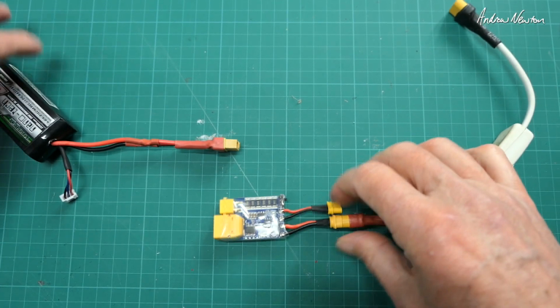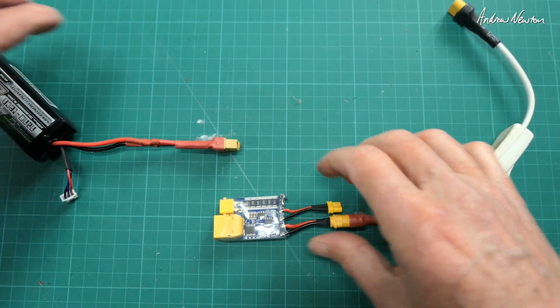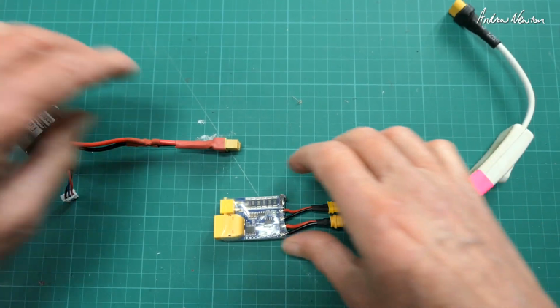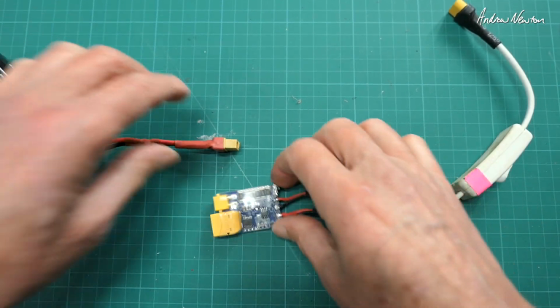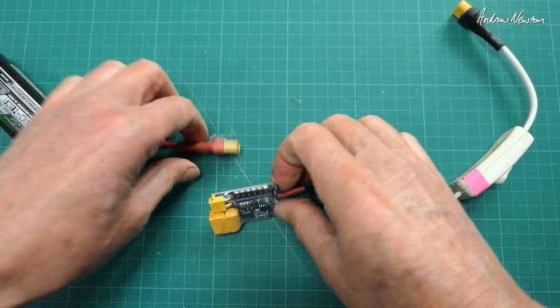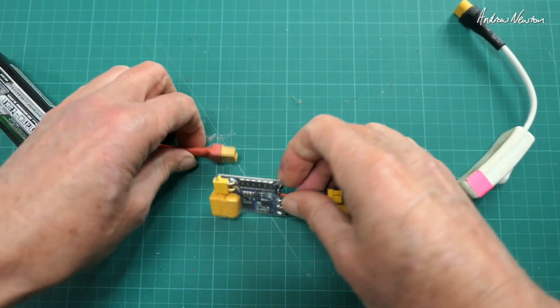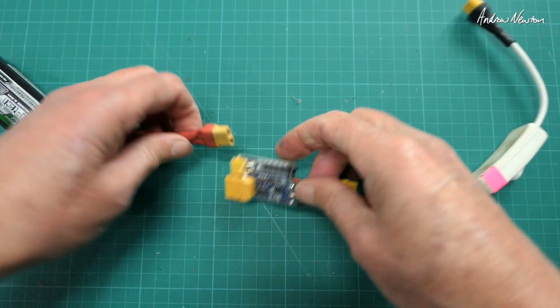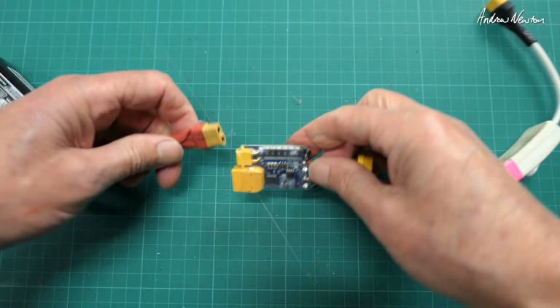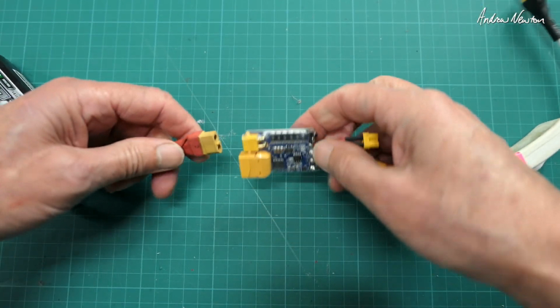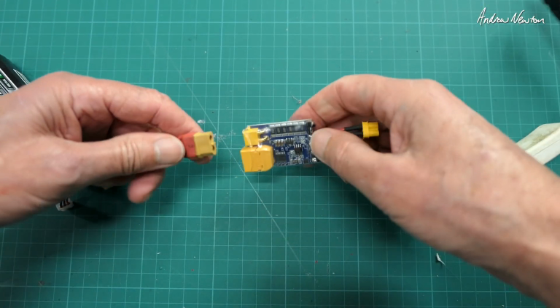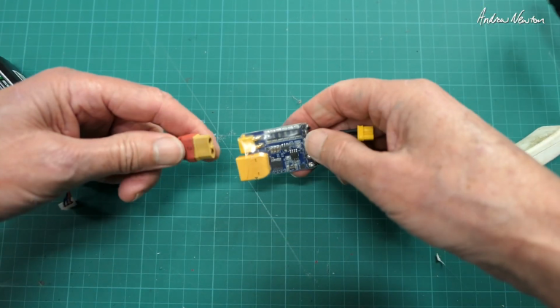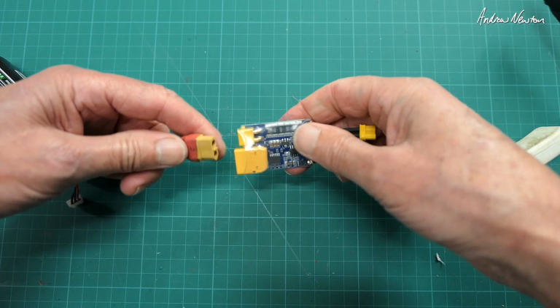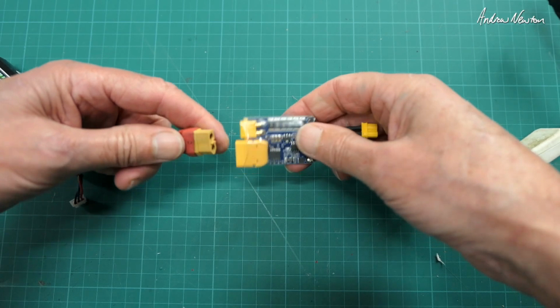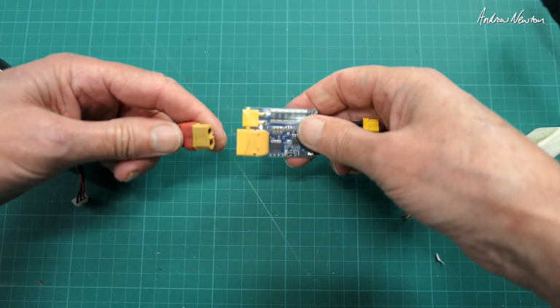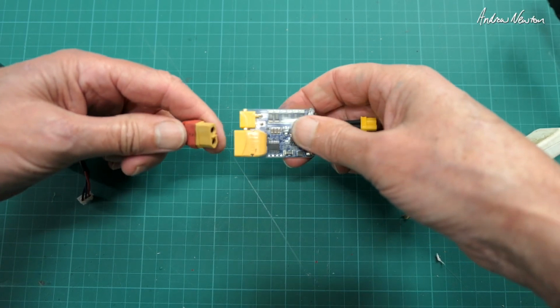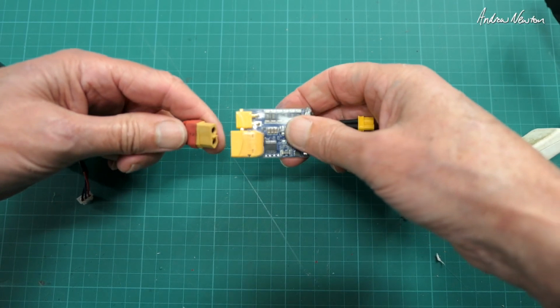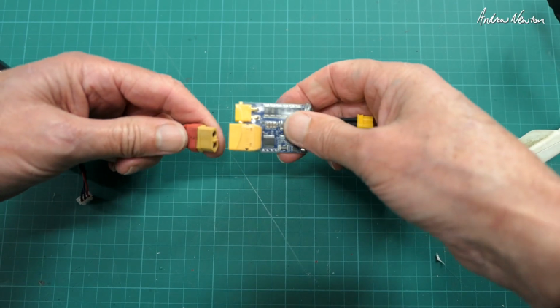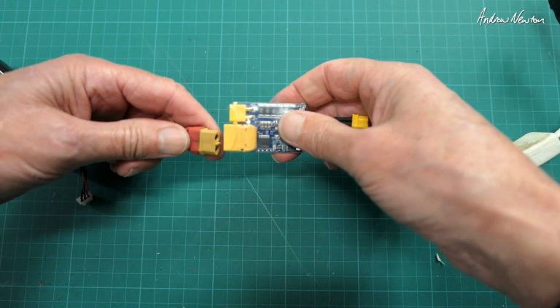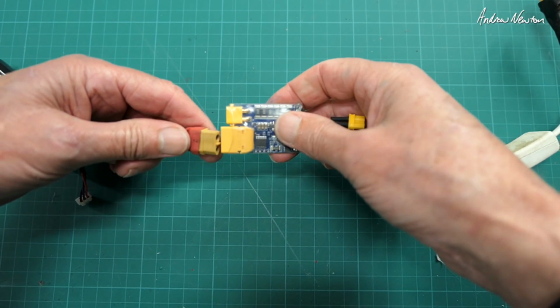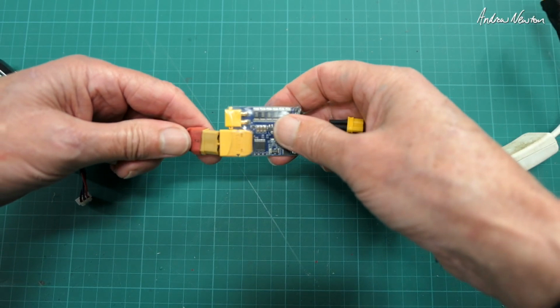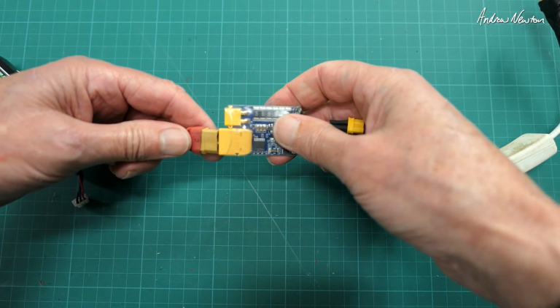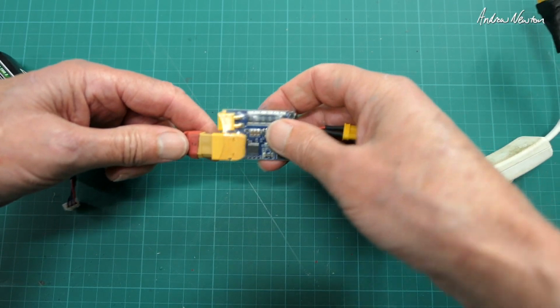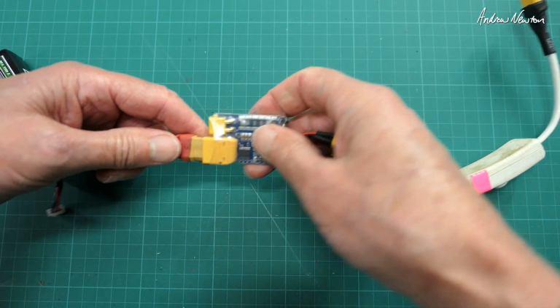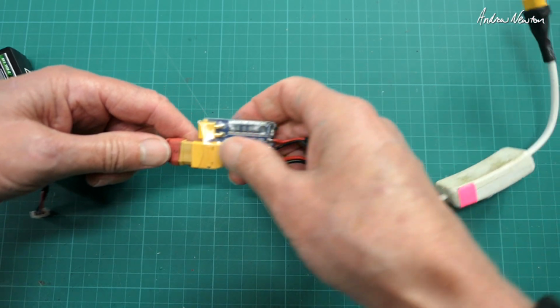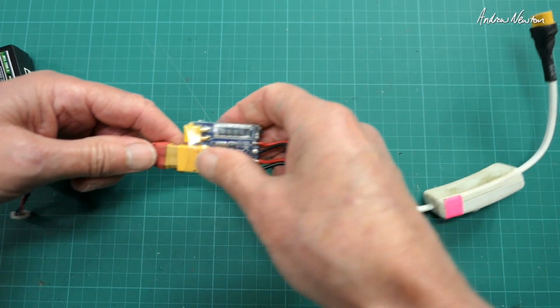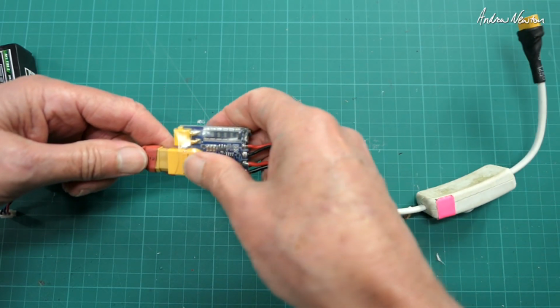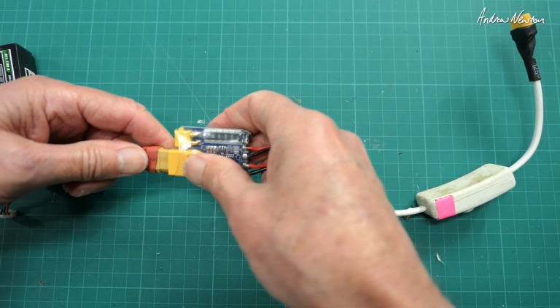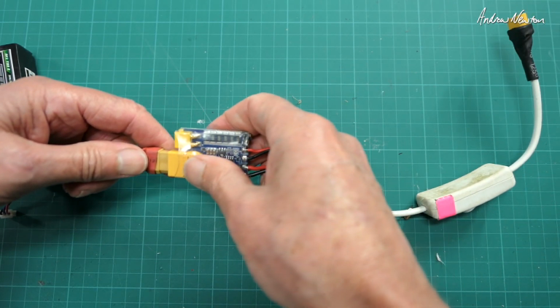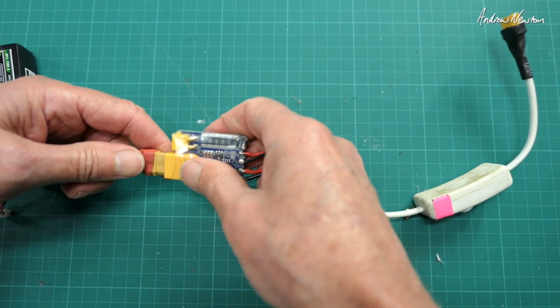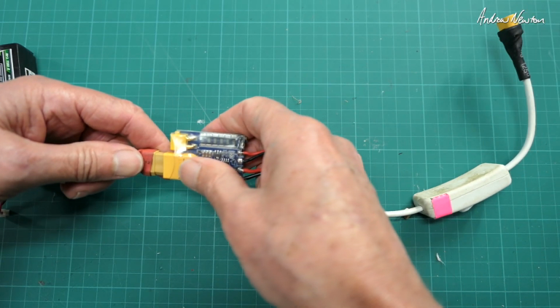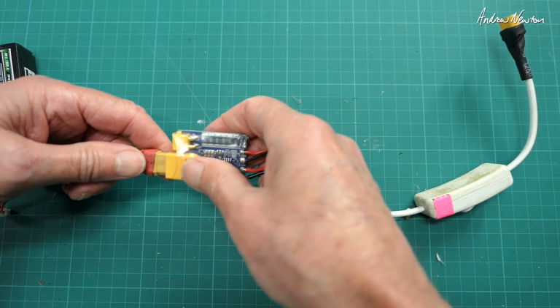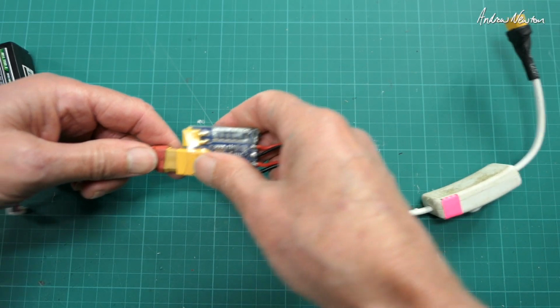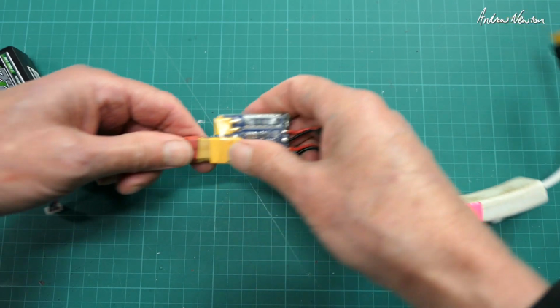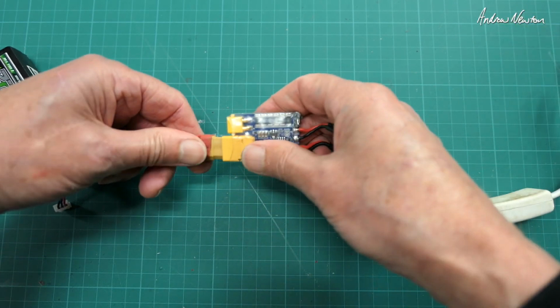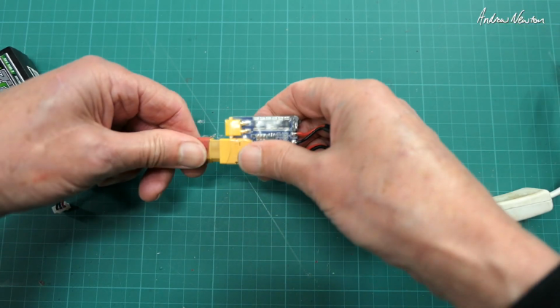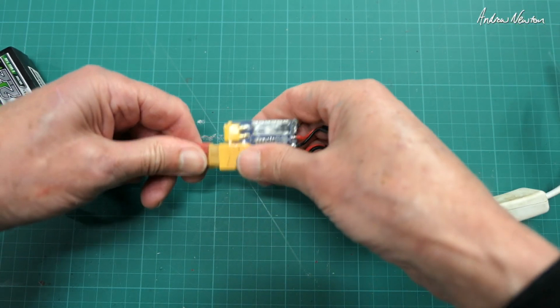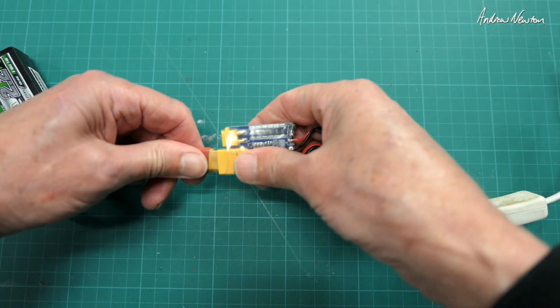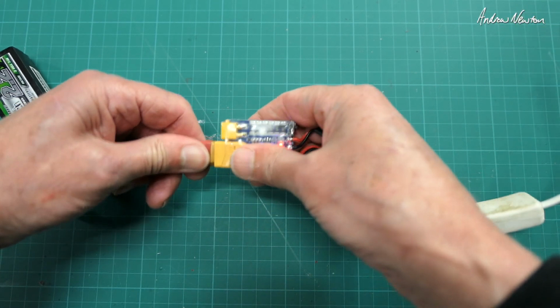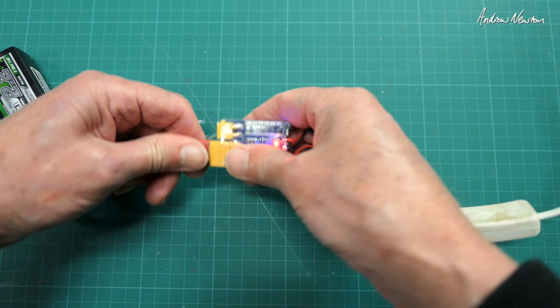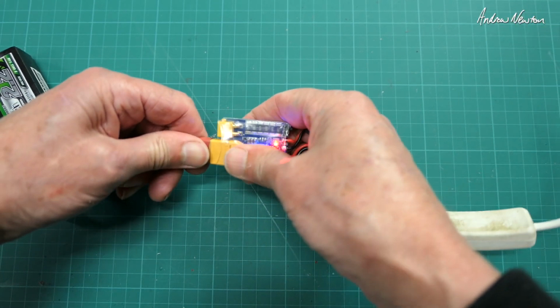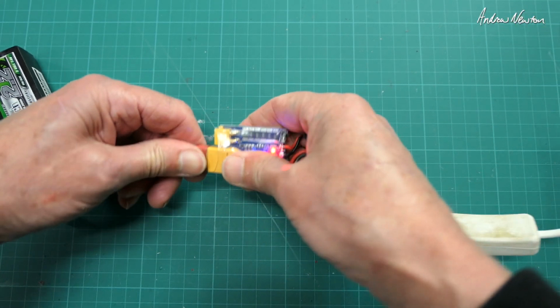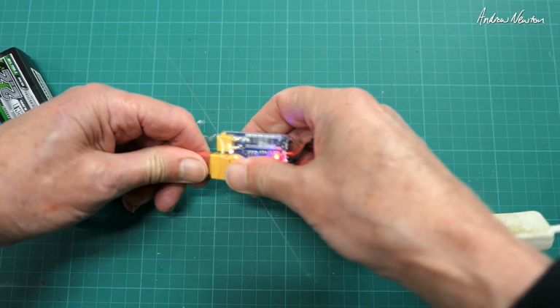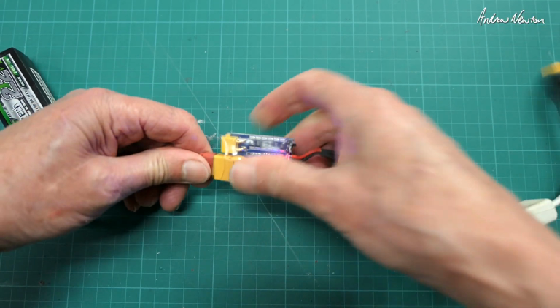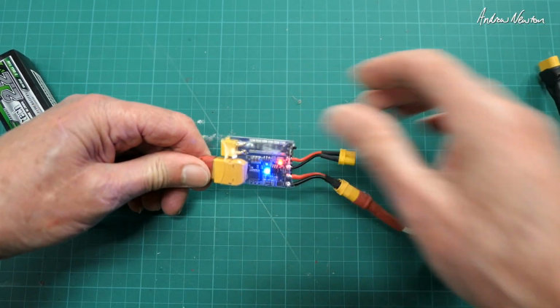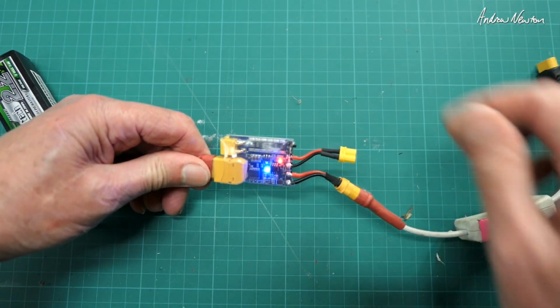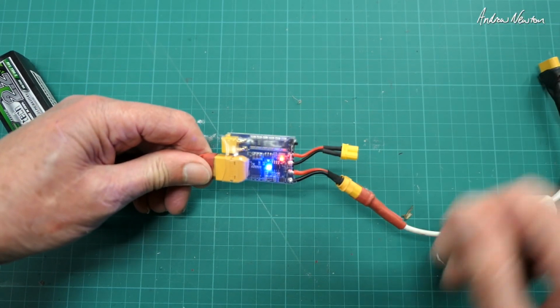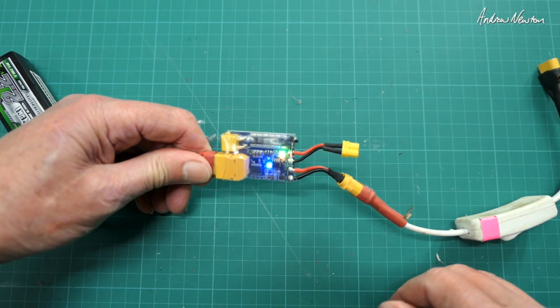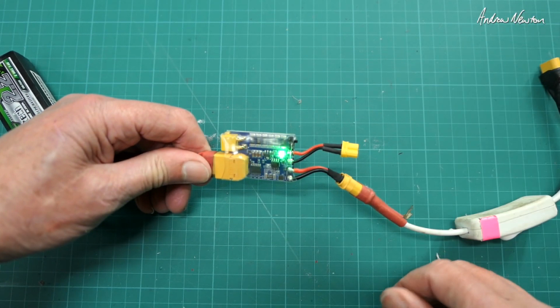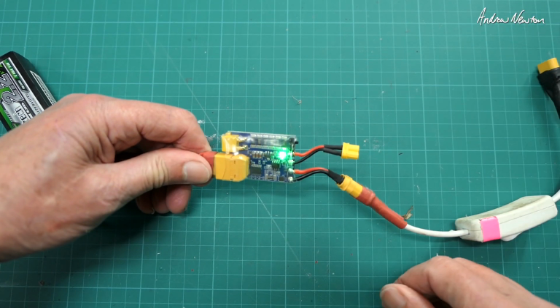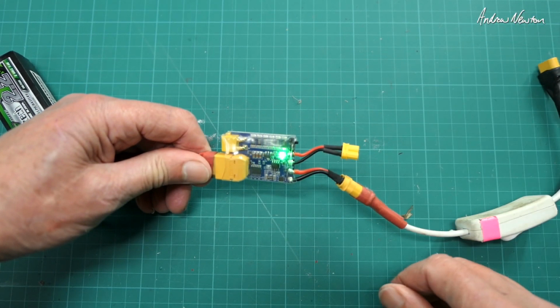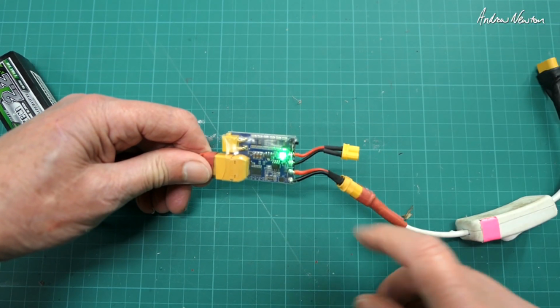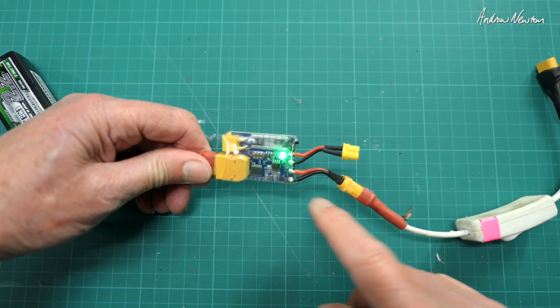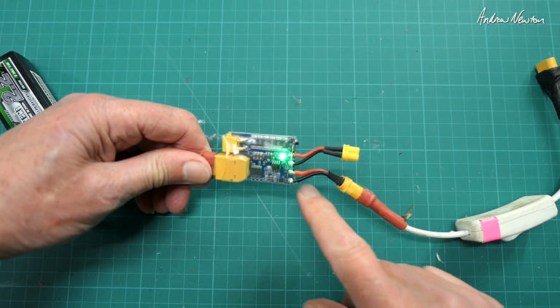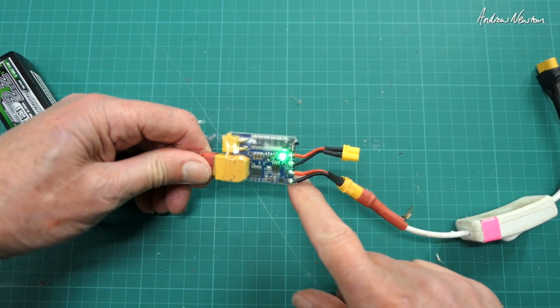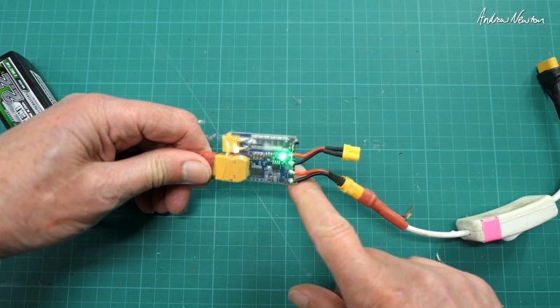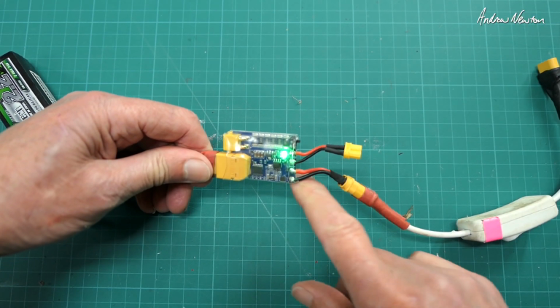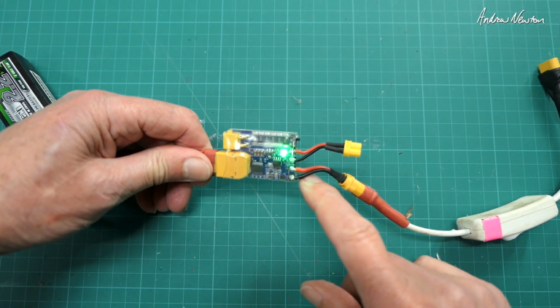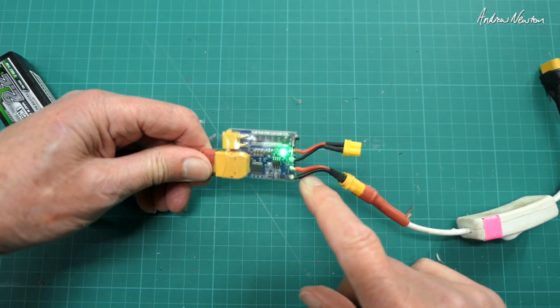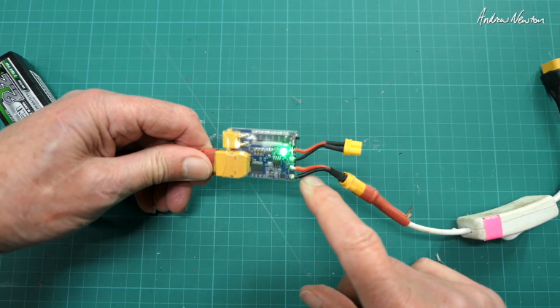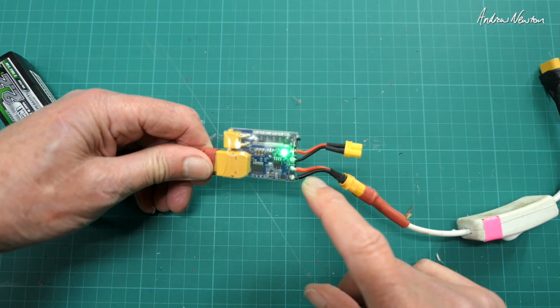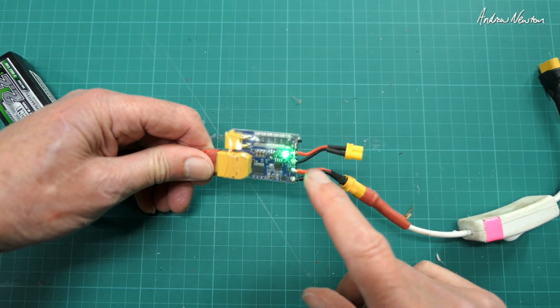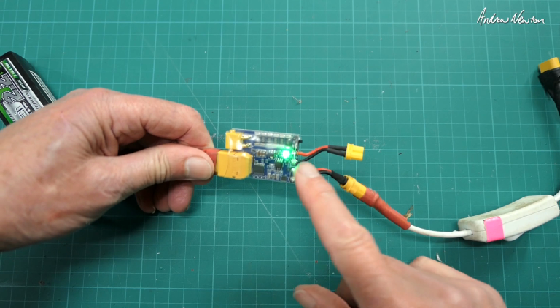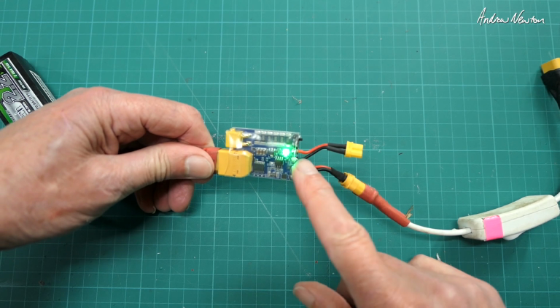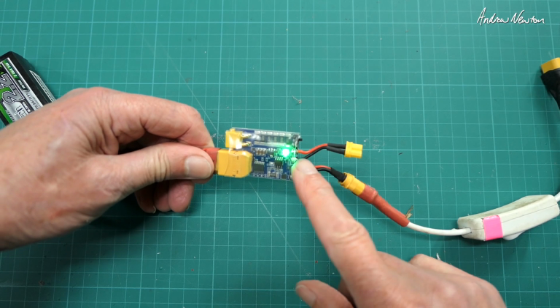Unplug it, plug it back in again — there's no short this time, all good, we've got a green light.